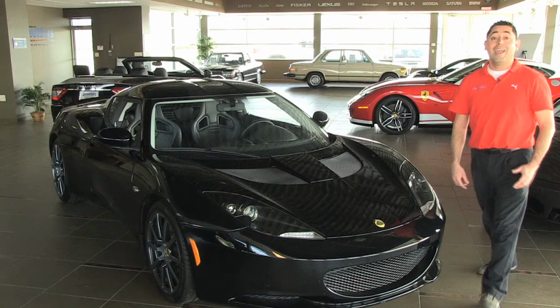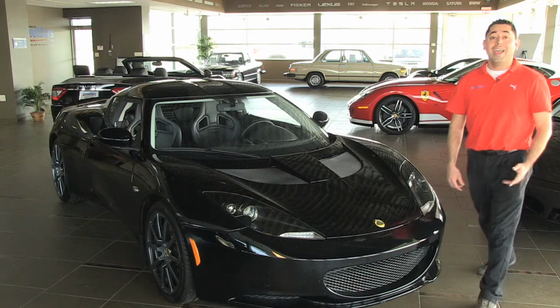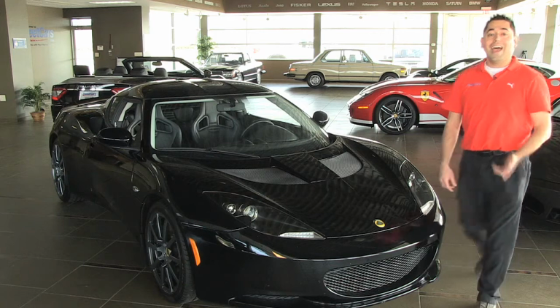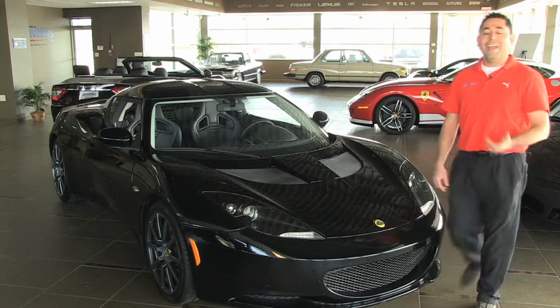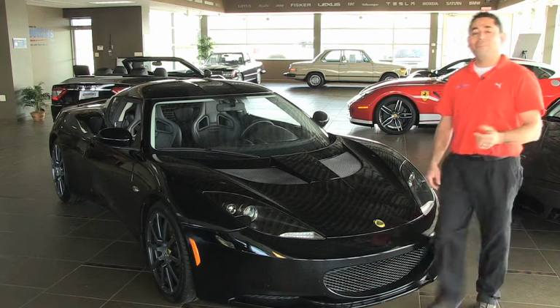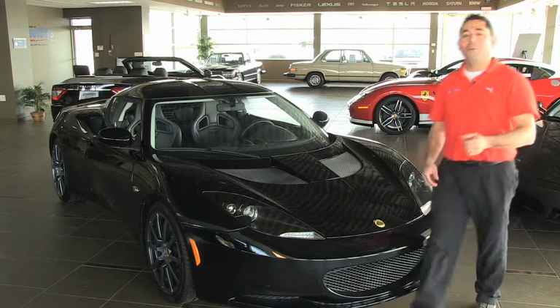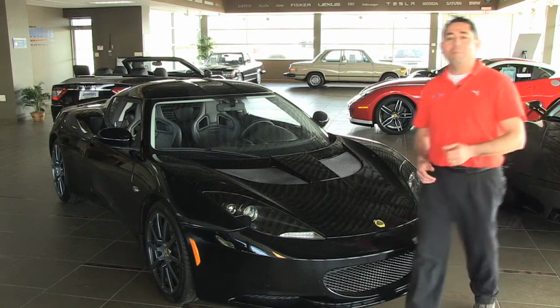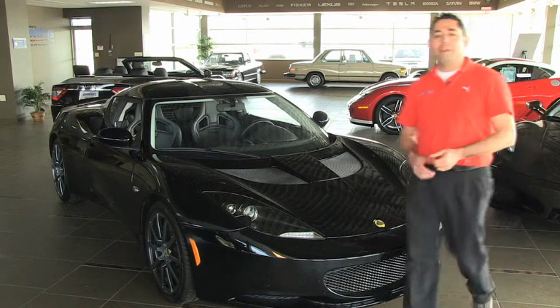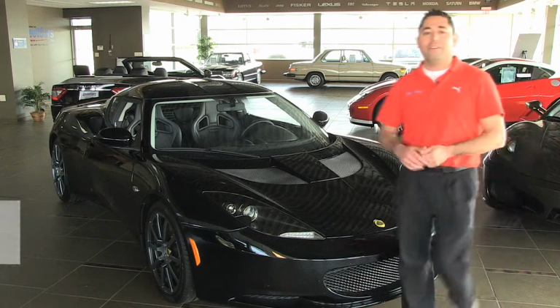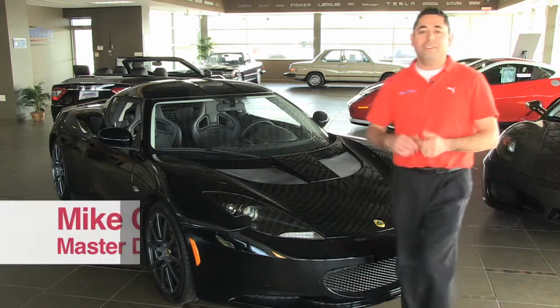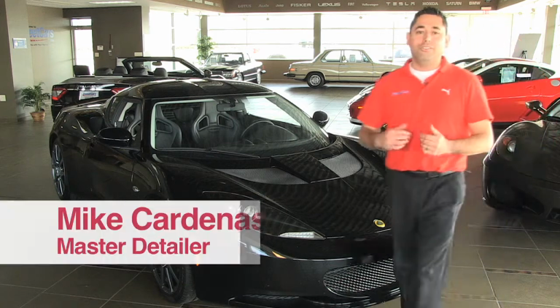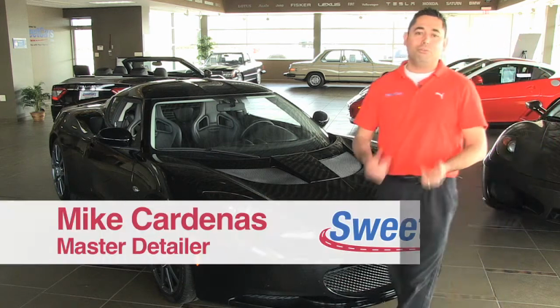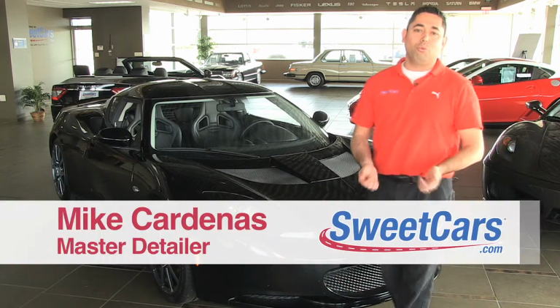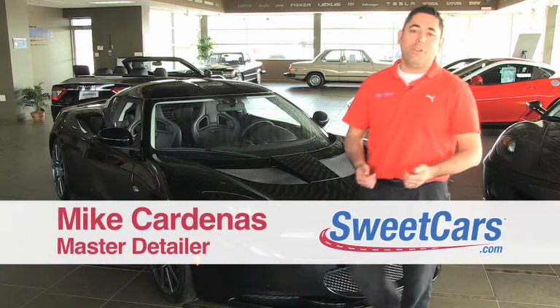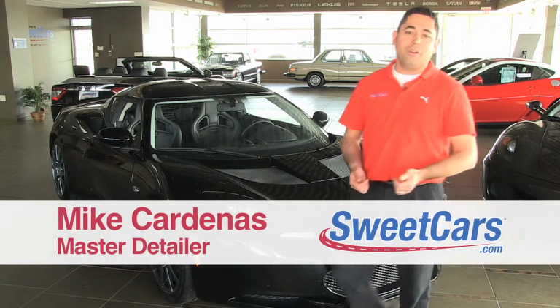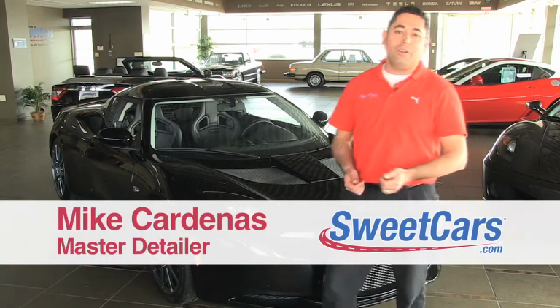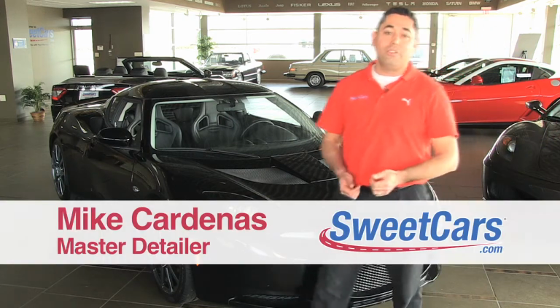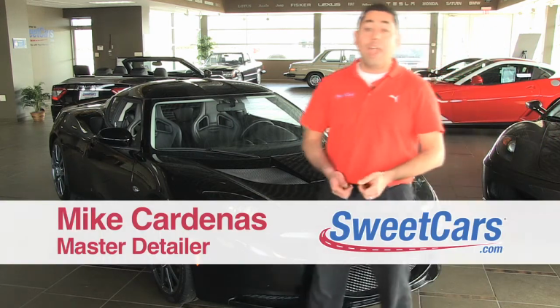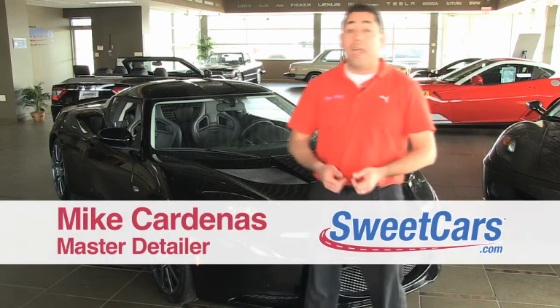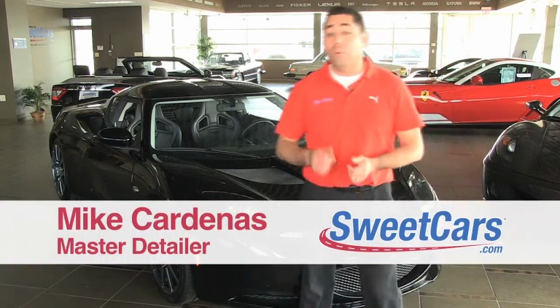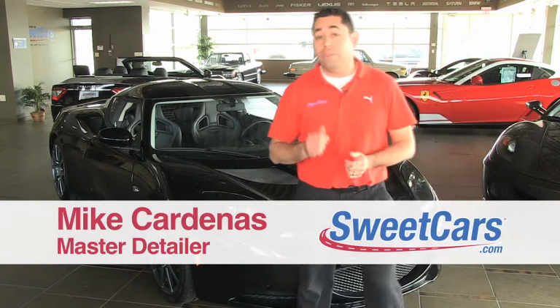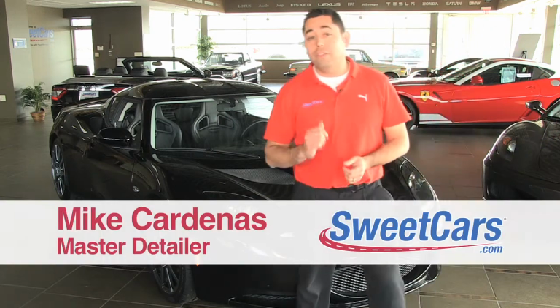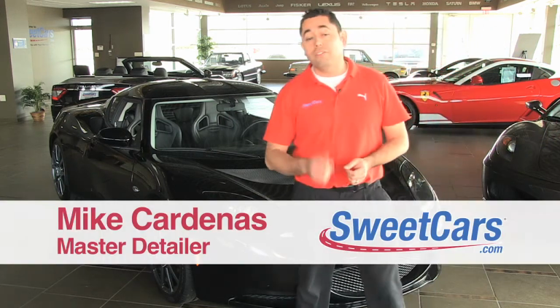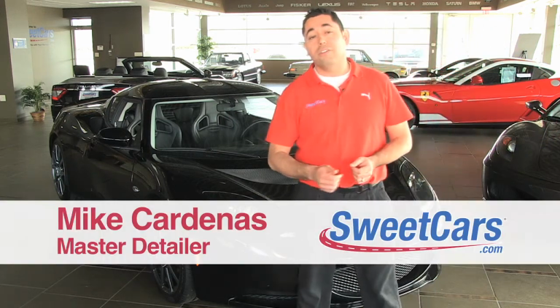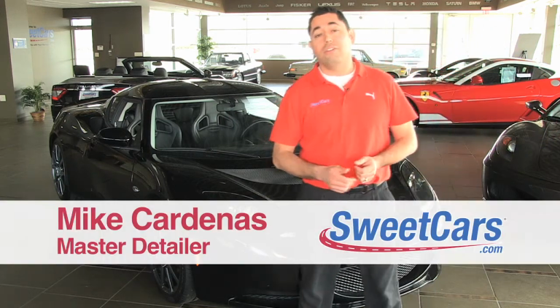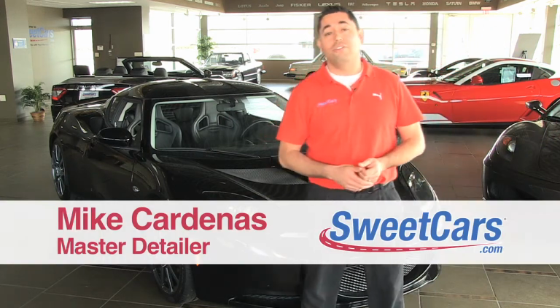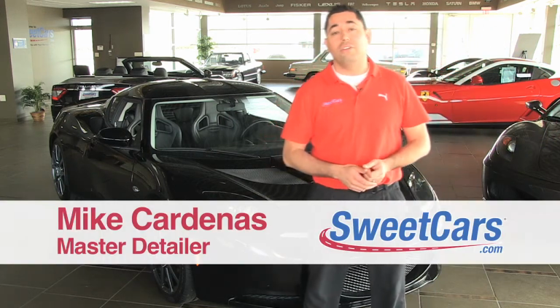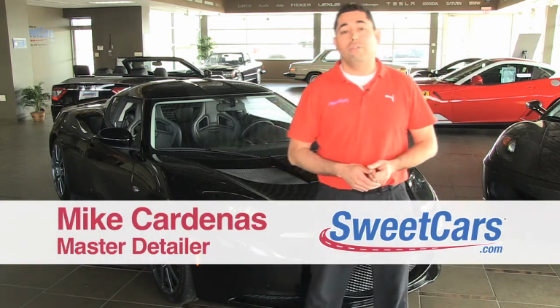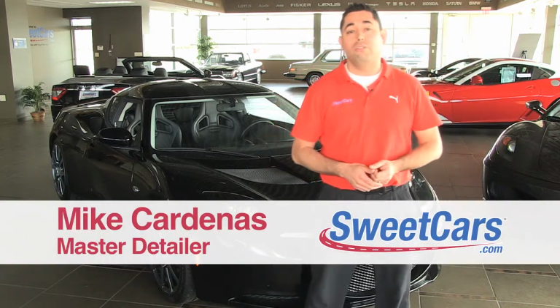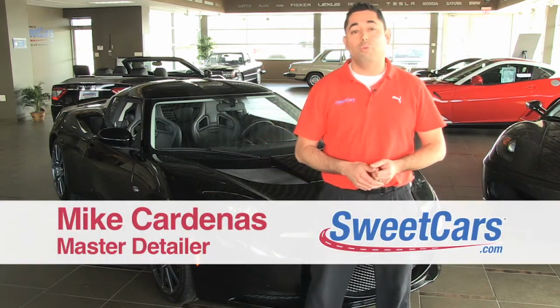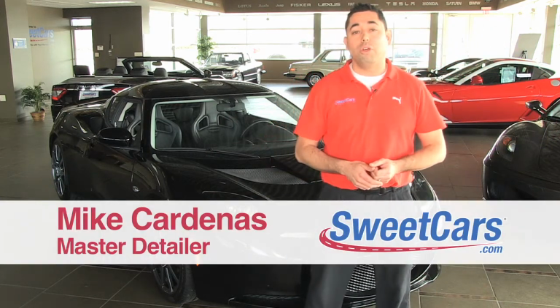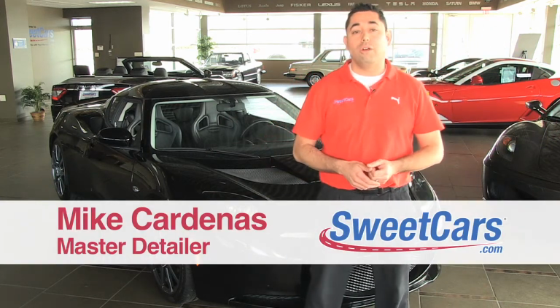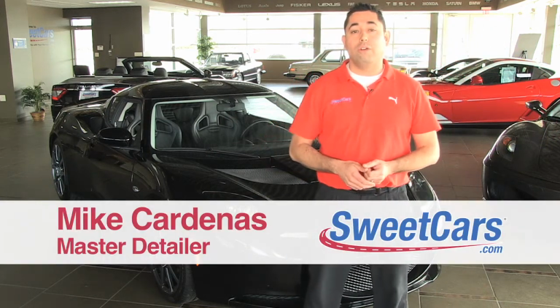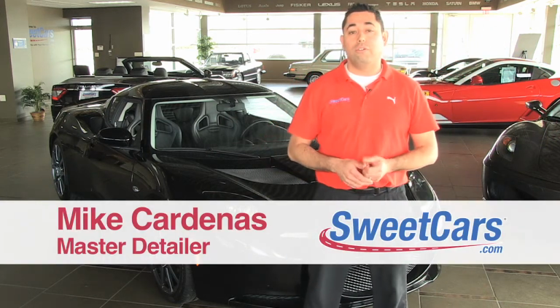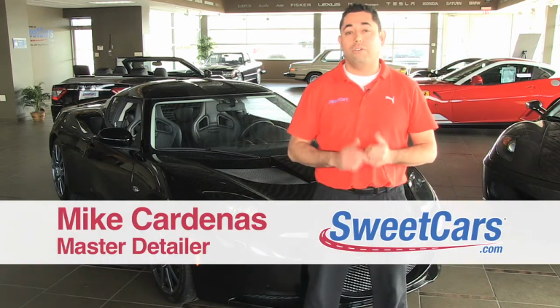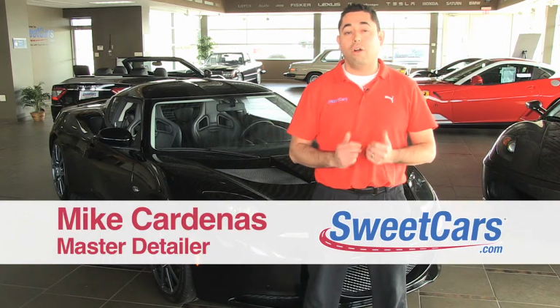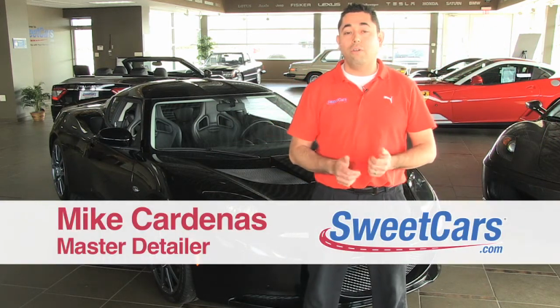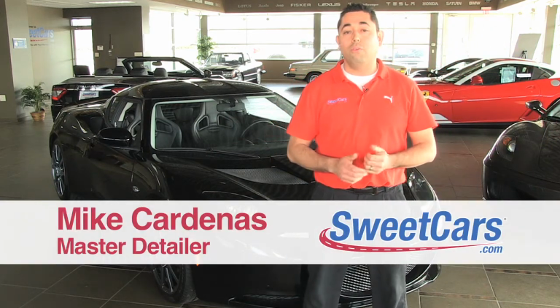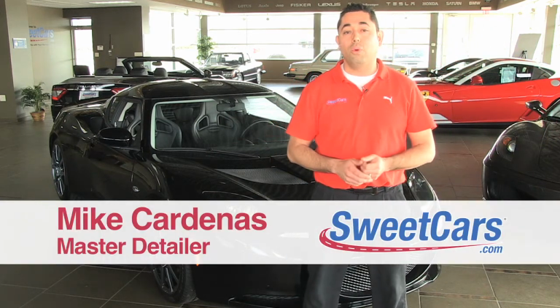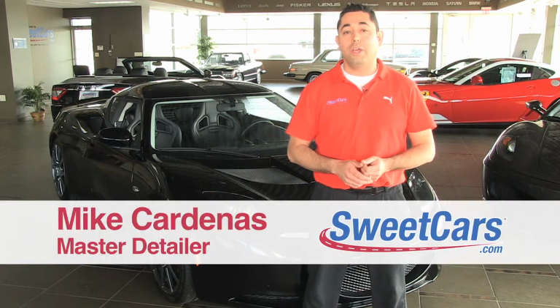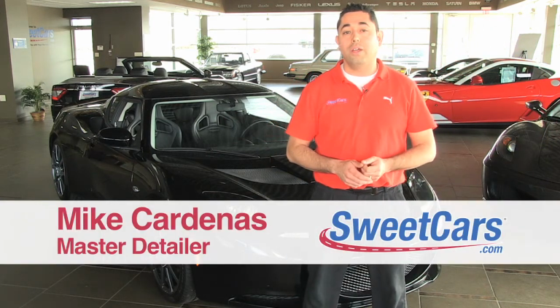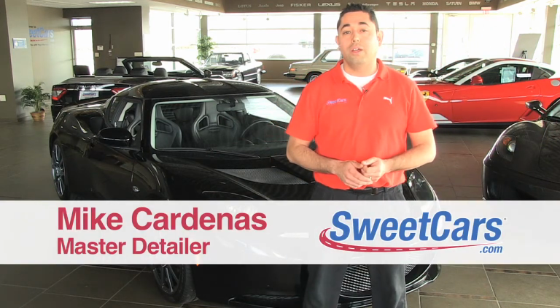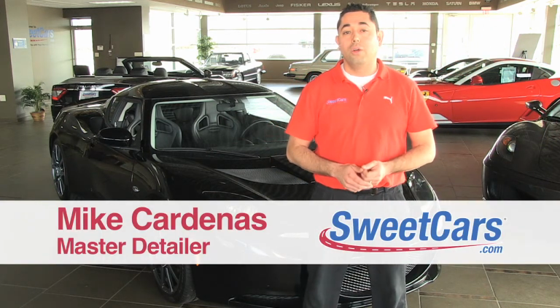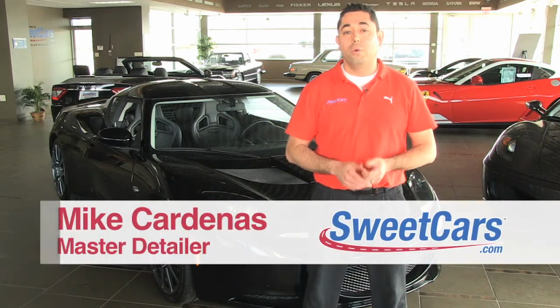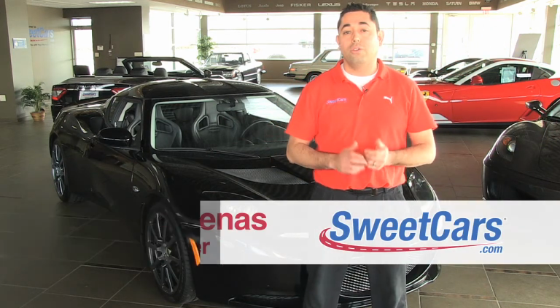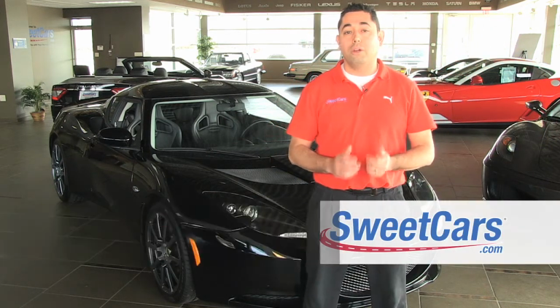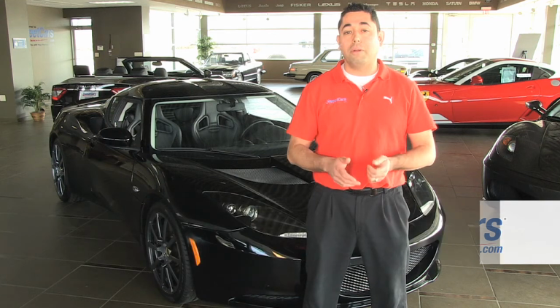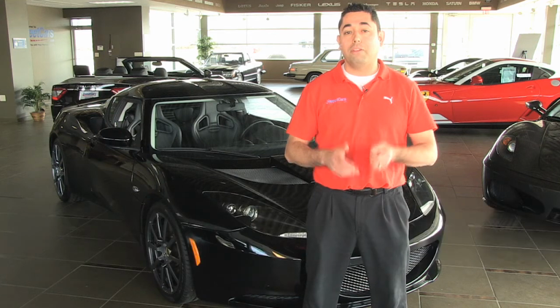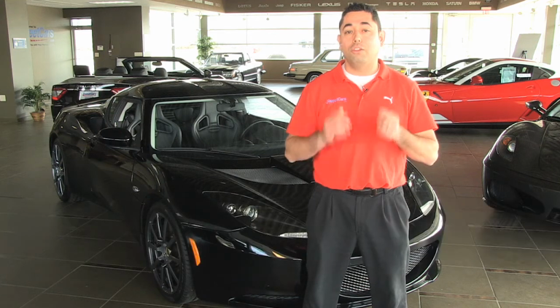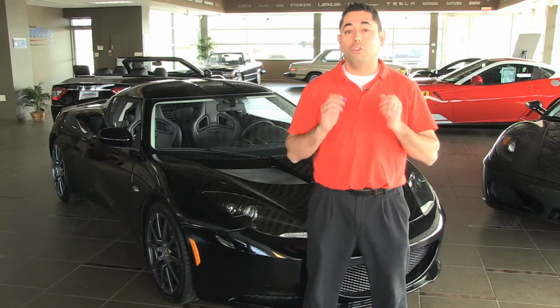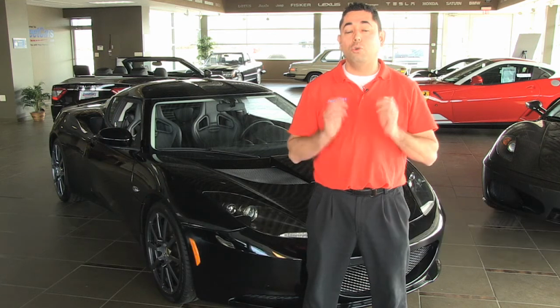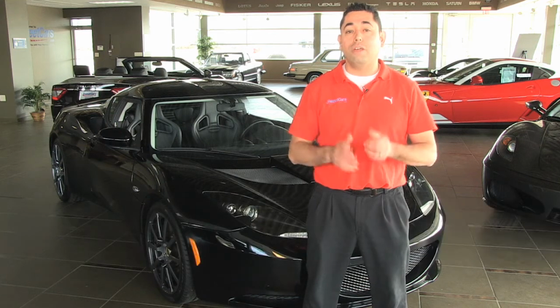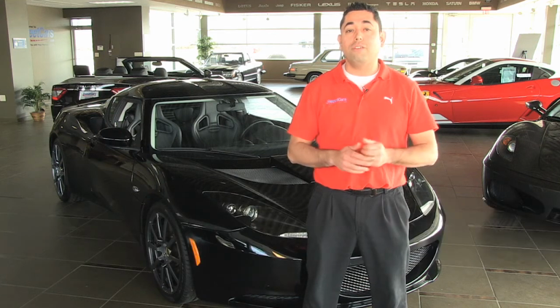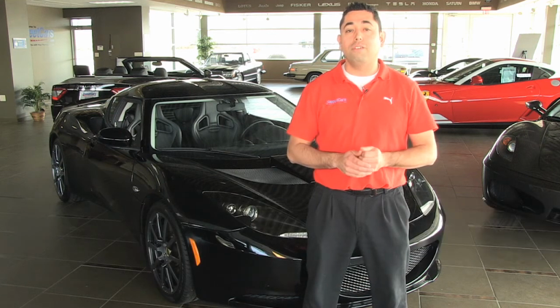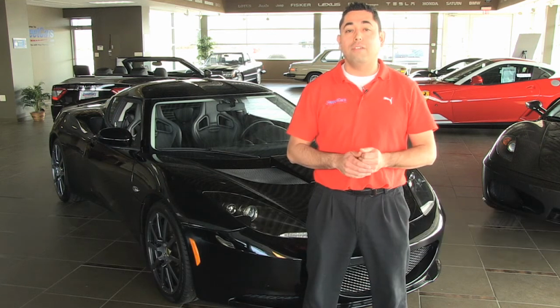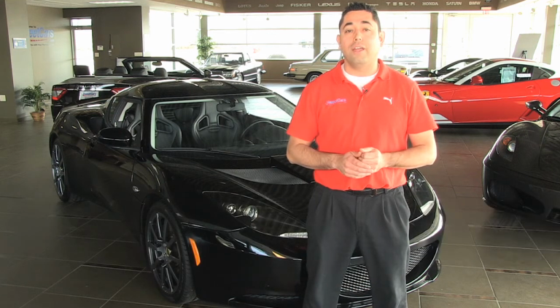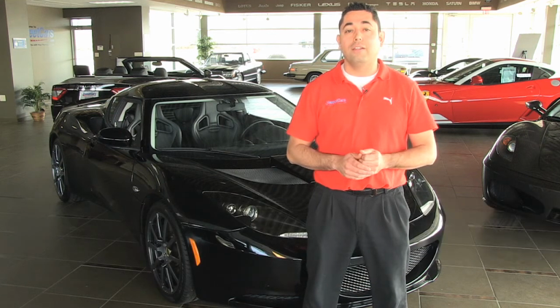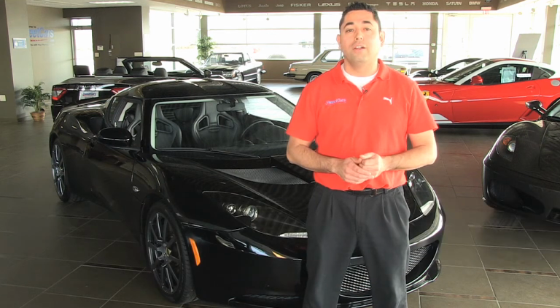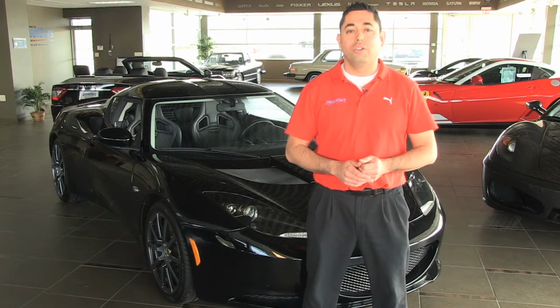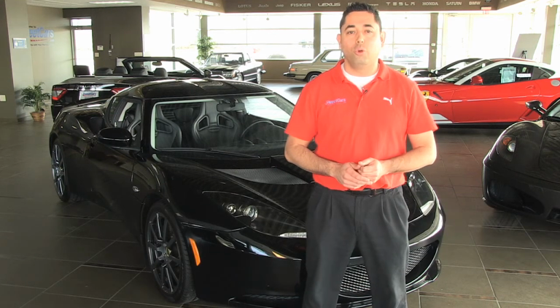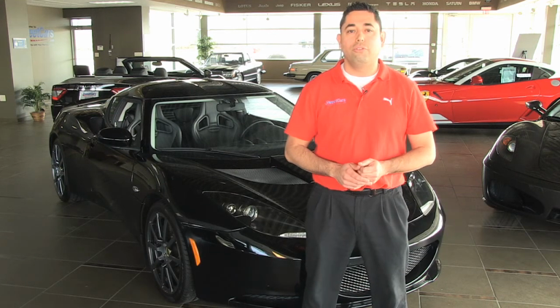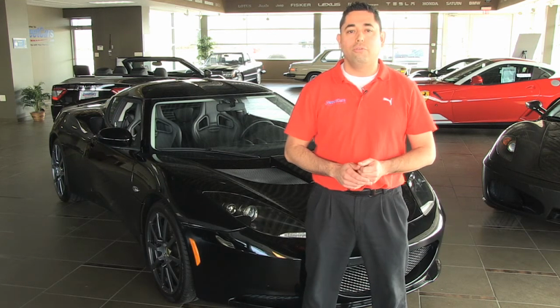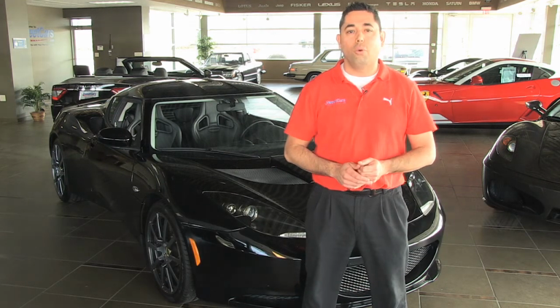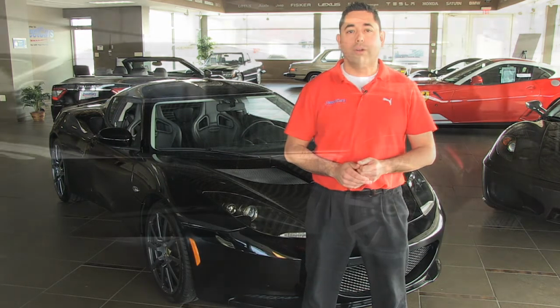Hi everyone, Mike Curtis from Sweet Cars, and with this edition of the Sweet Cars Car of the Week, we're talking about the 2010 Lotus Evora.